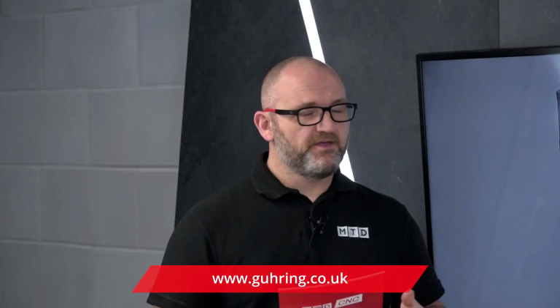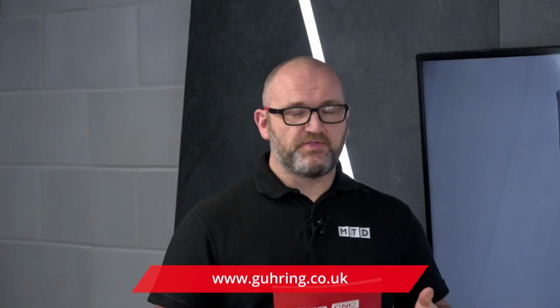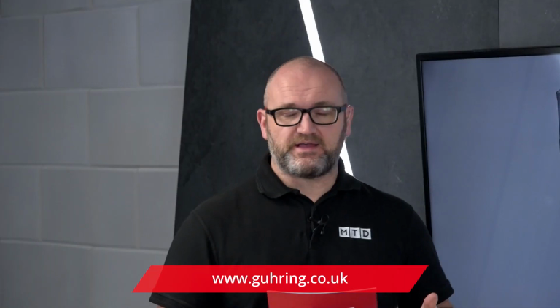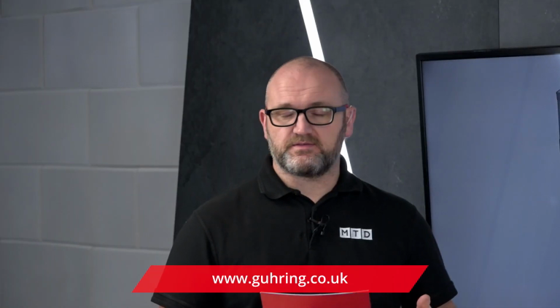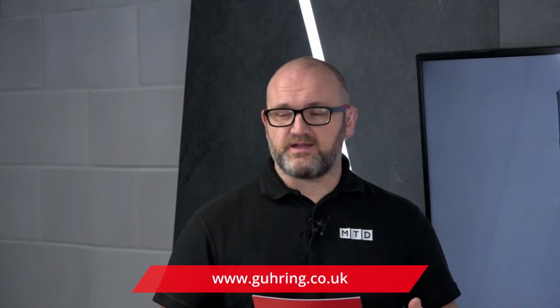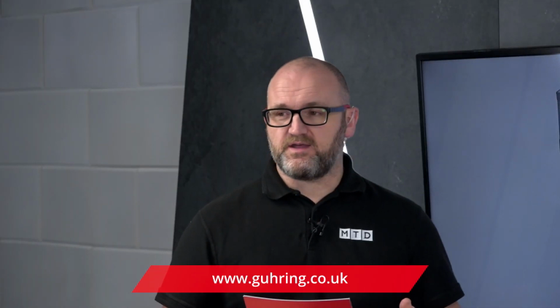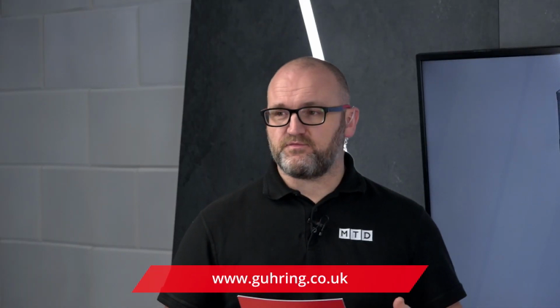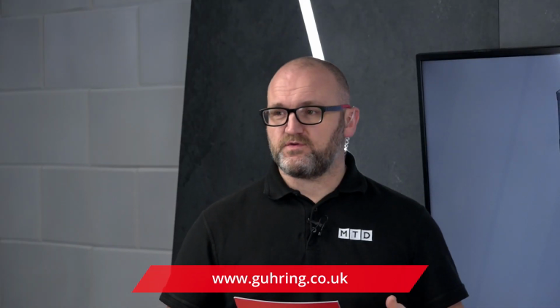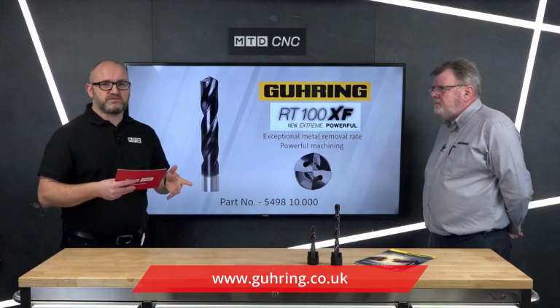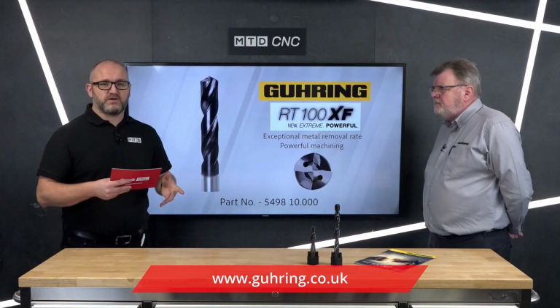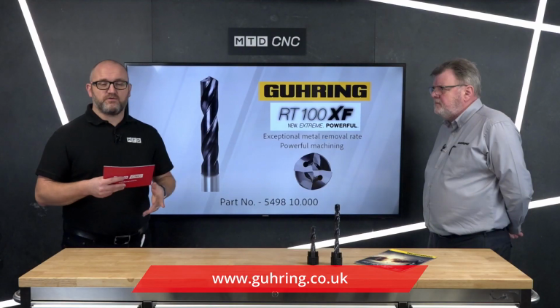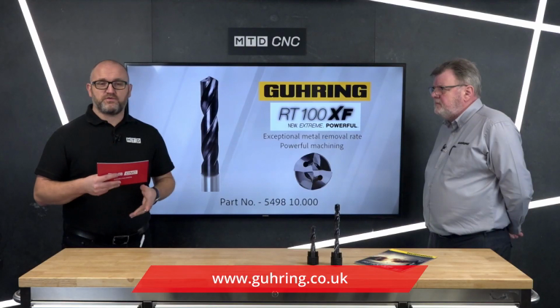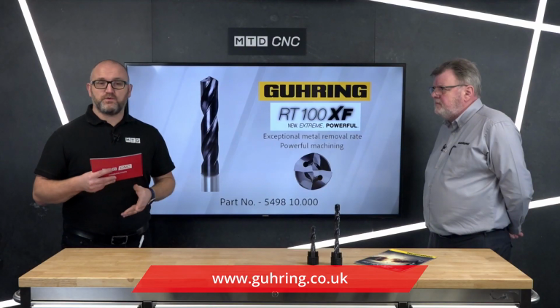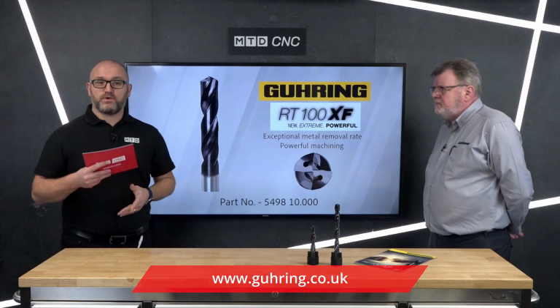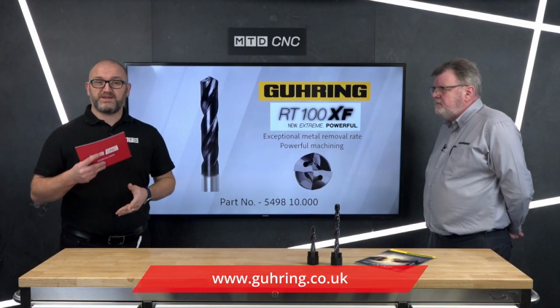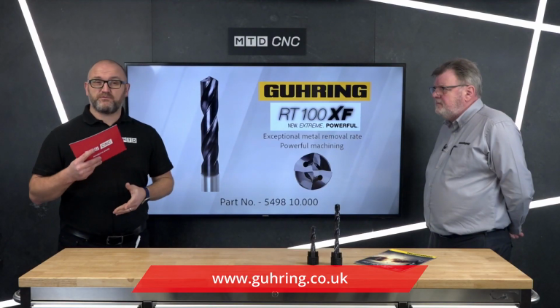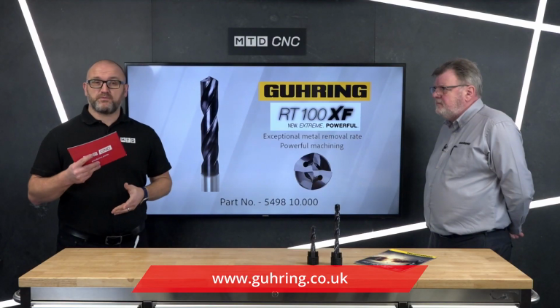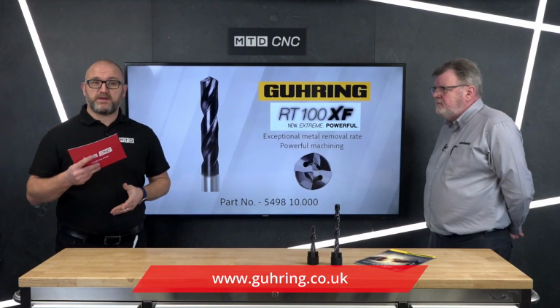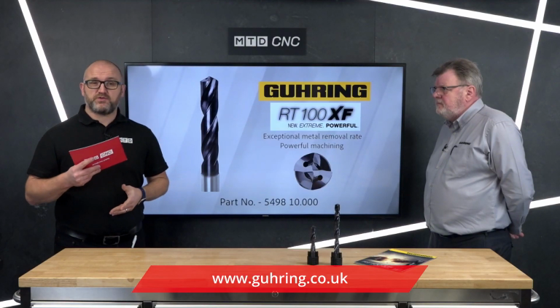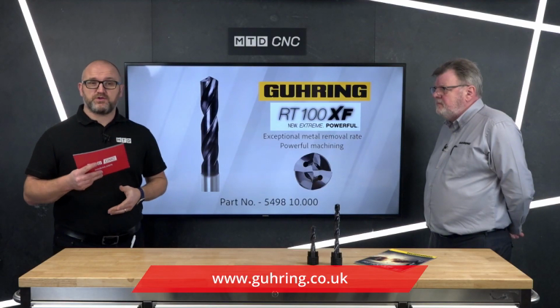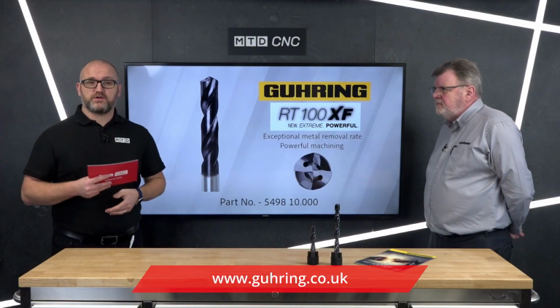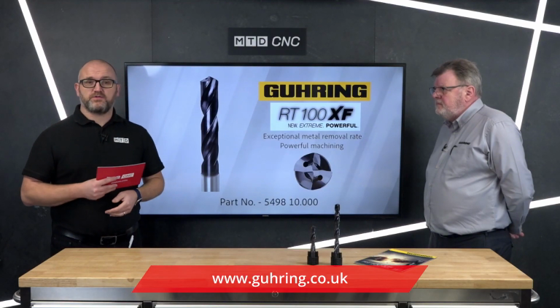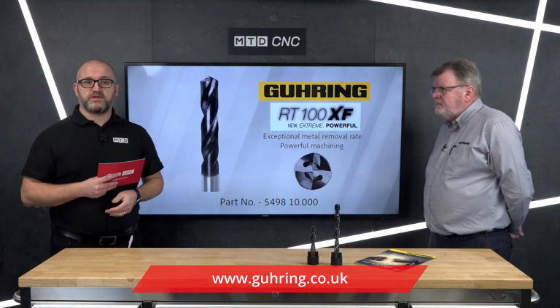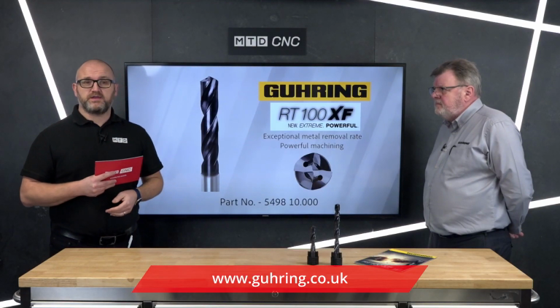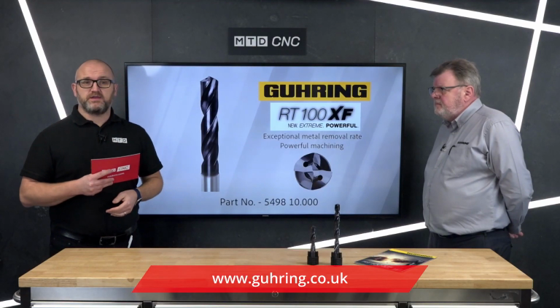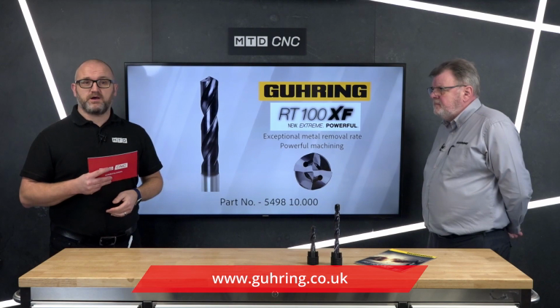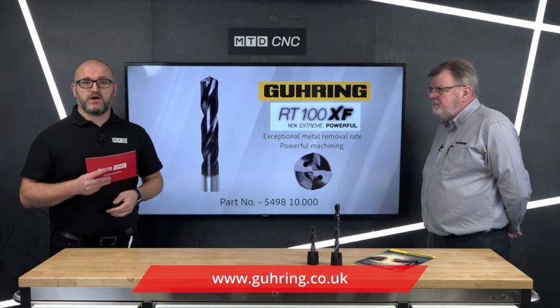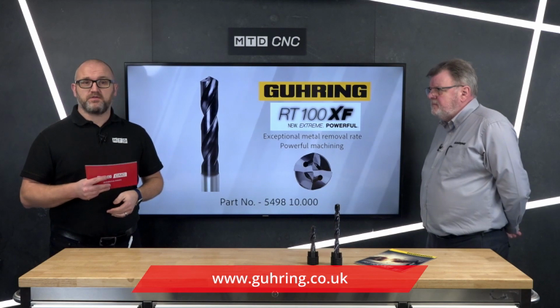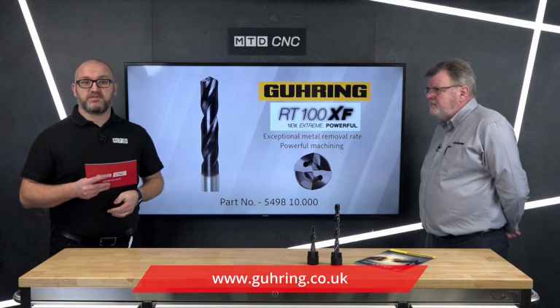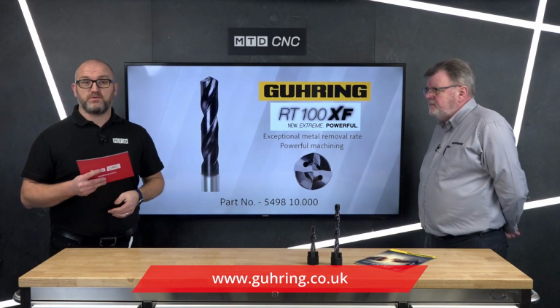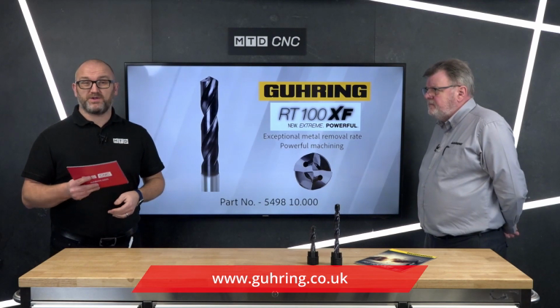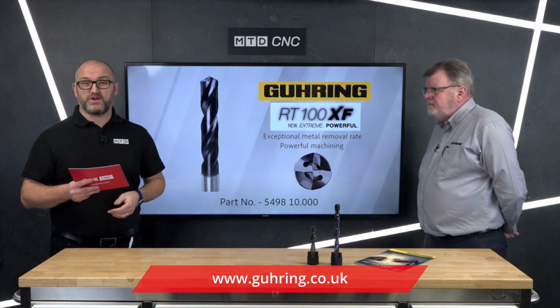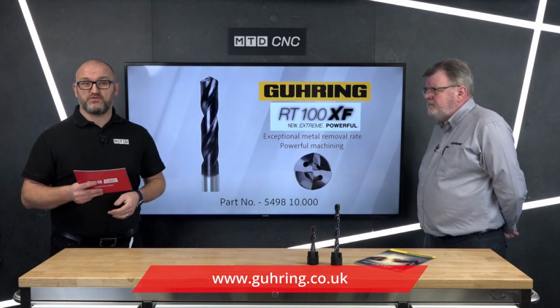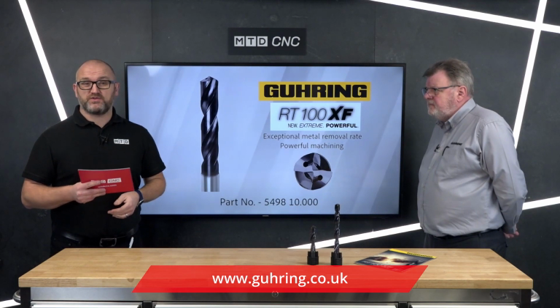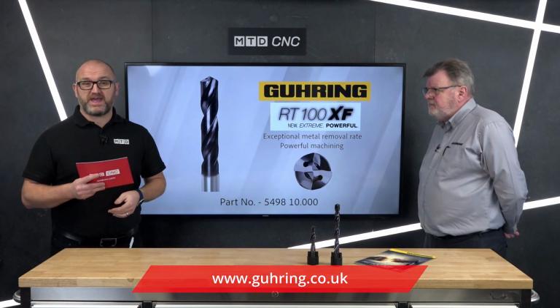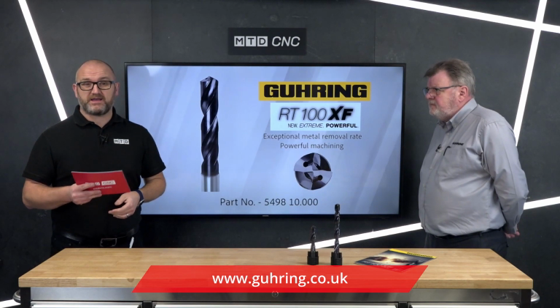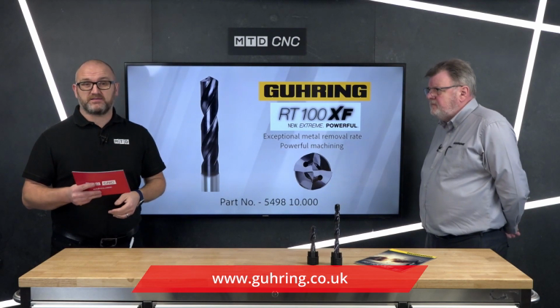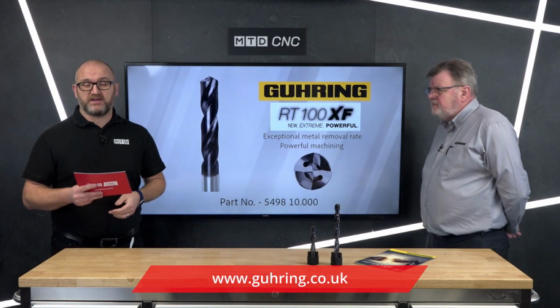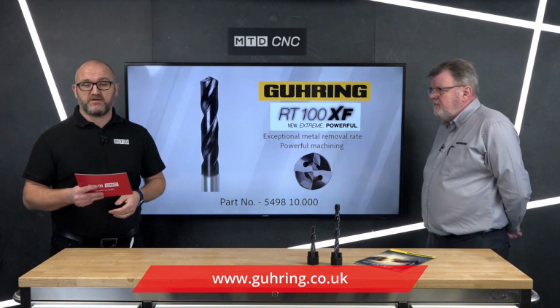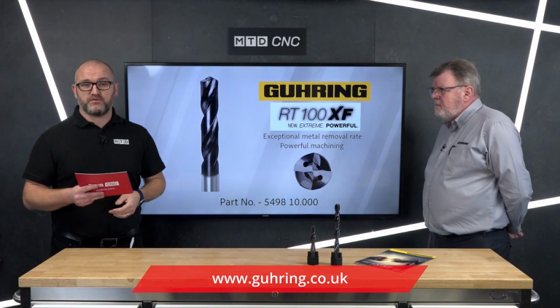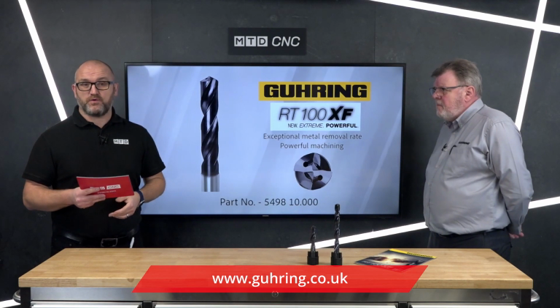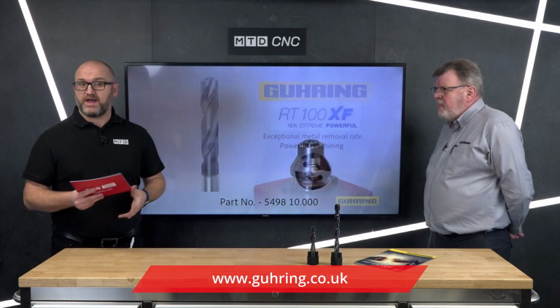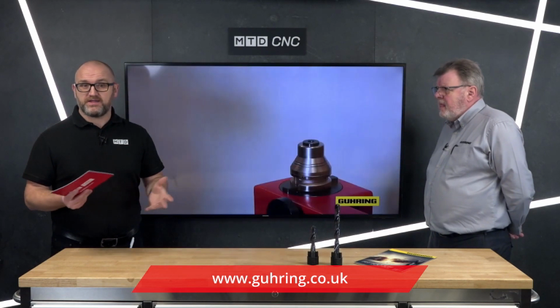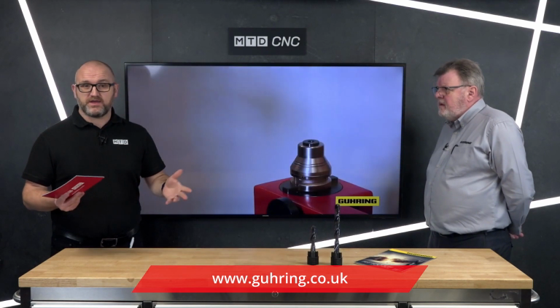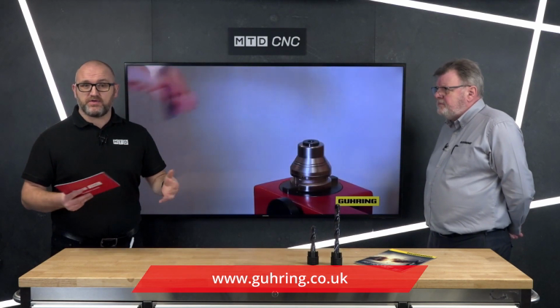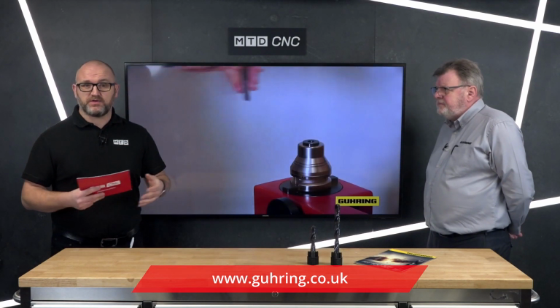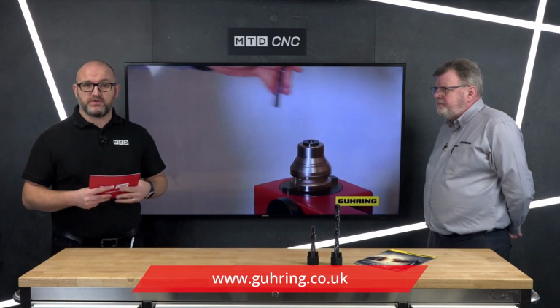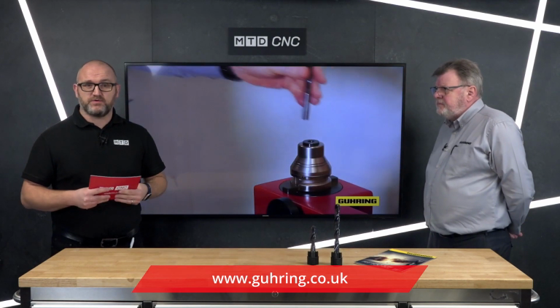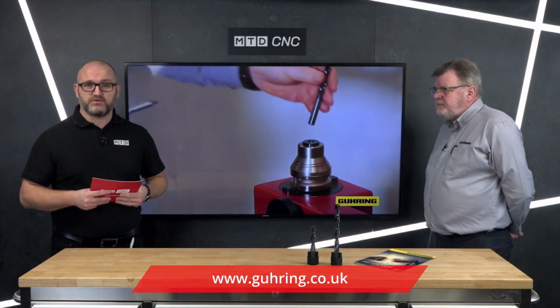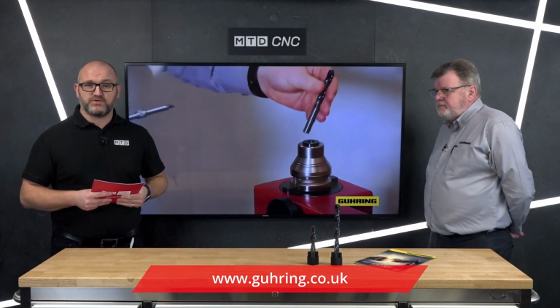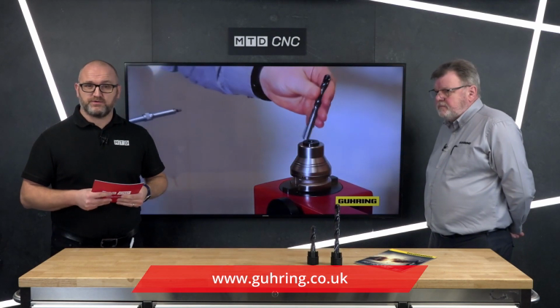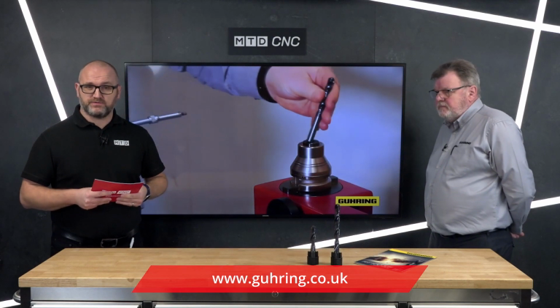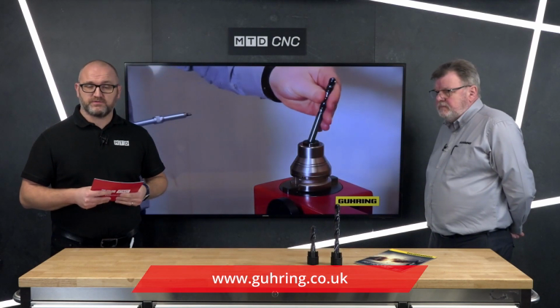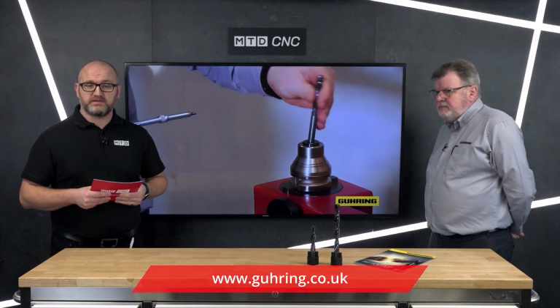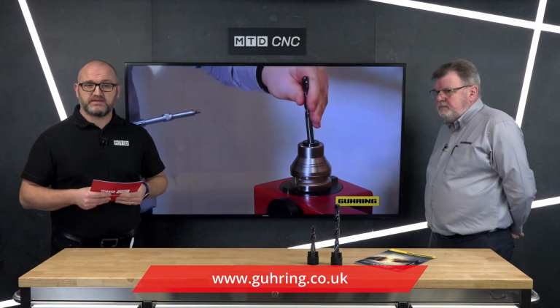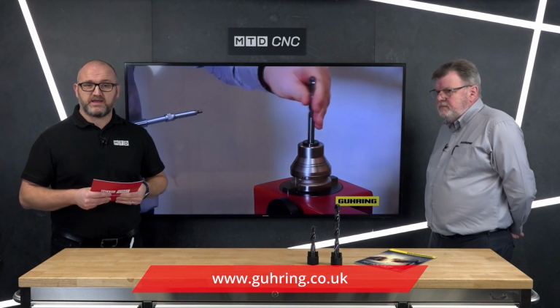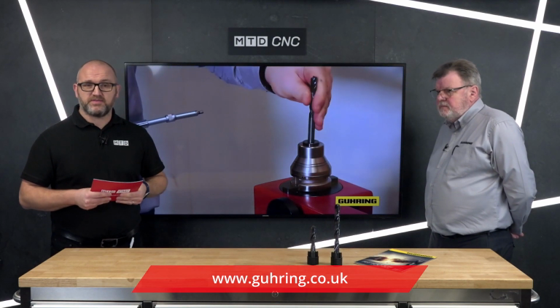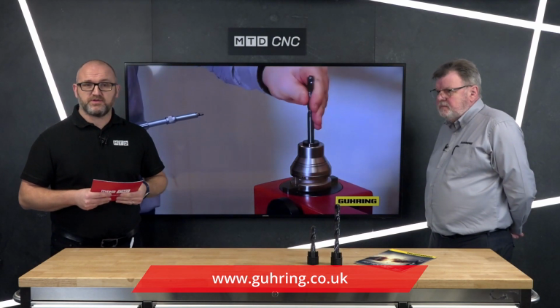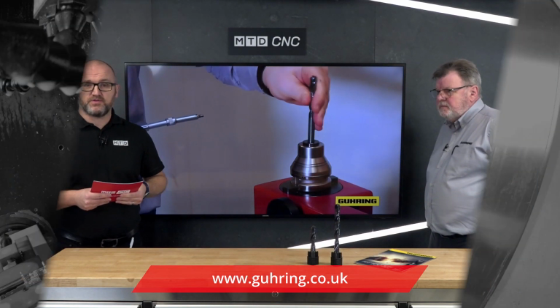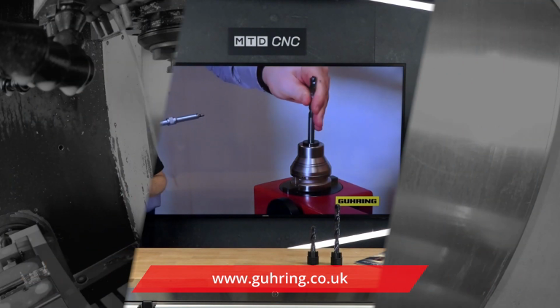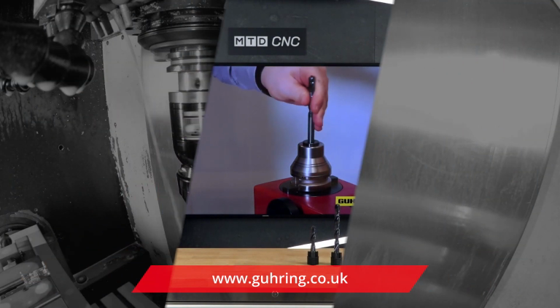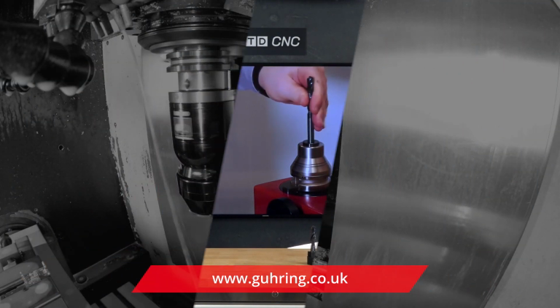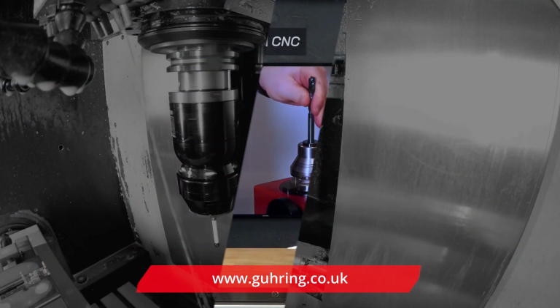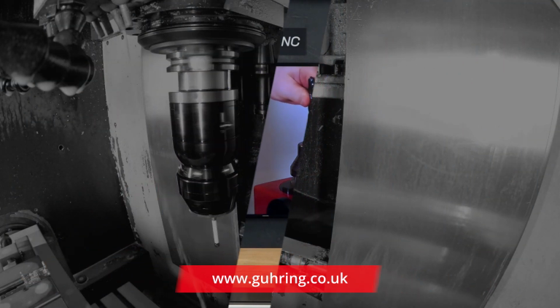Thanks, Dave. So if you want information on the RT100 XF or any other Göring drills, get in touch with Göring.